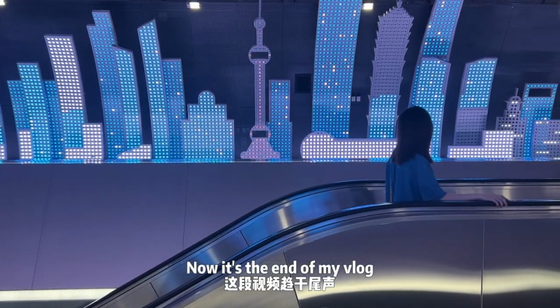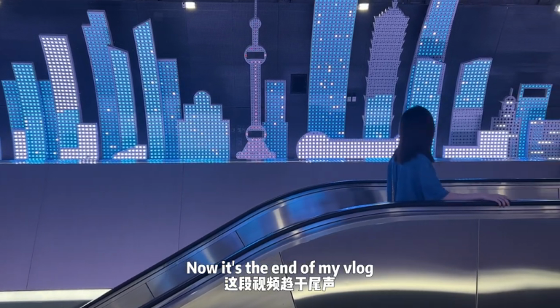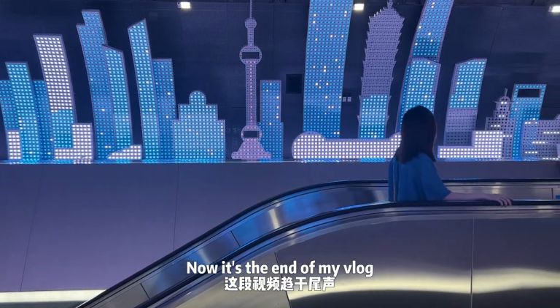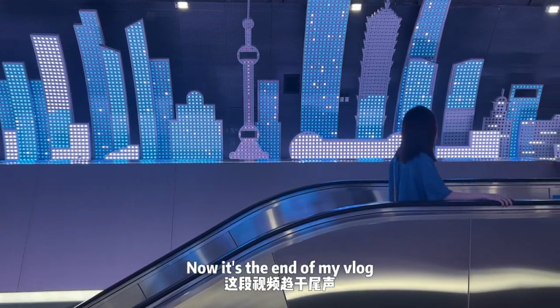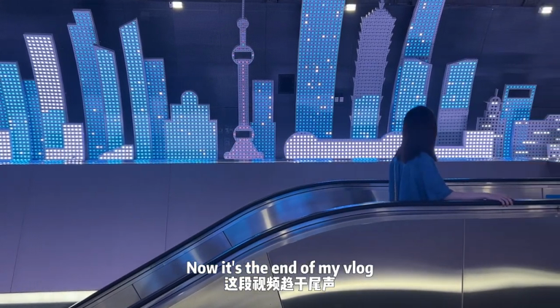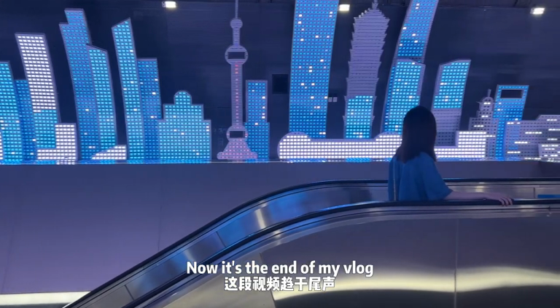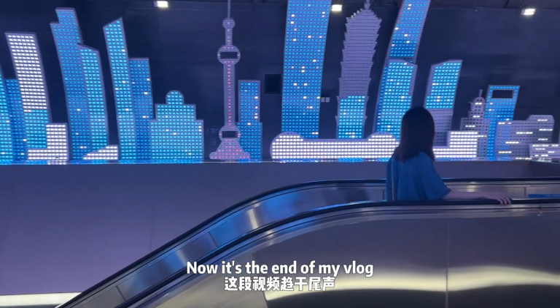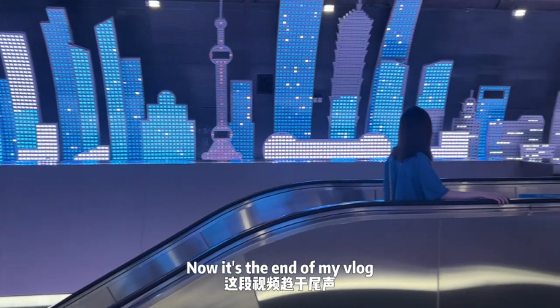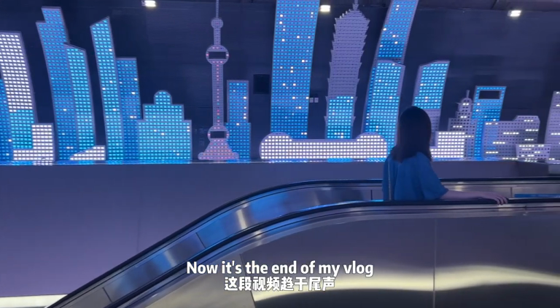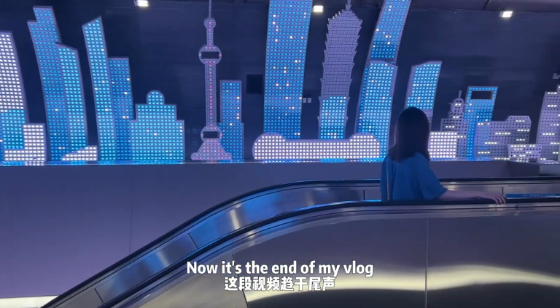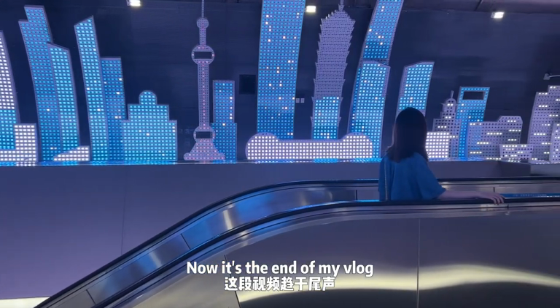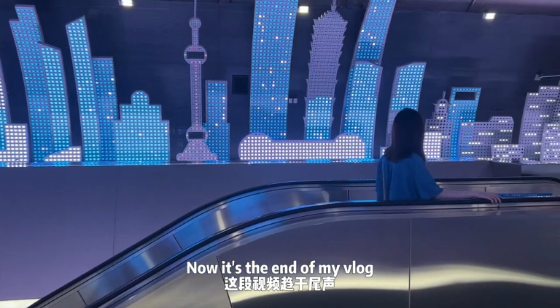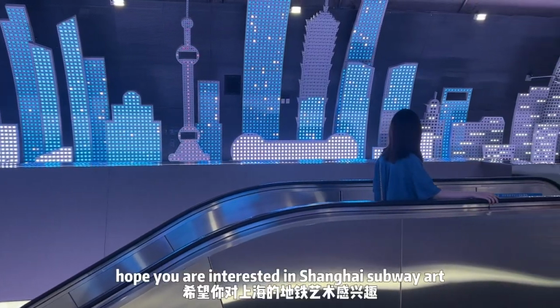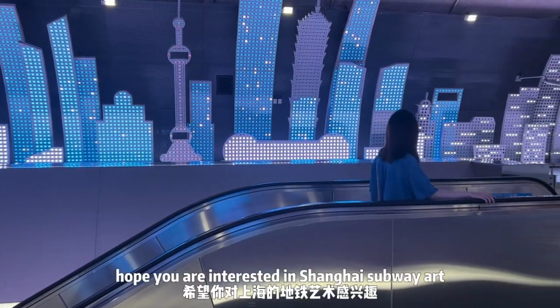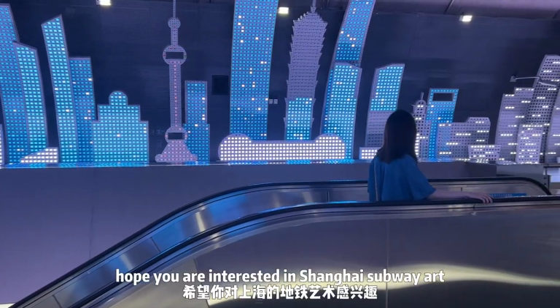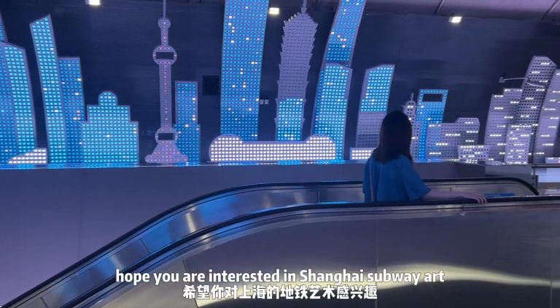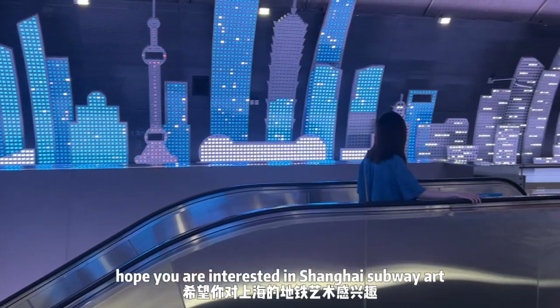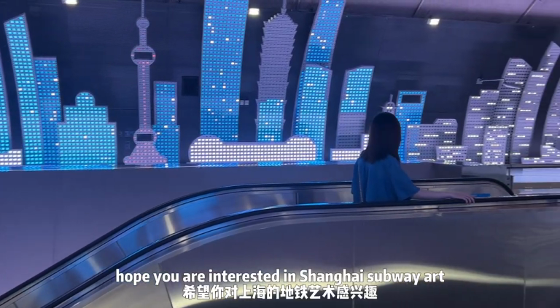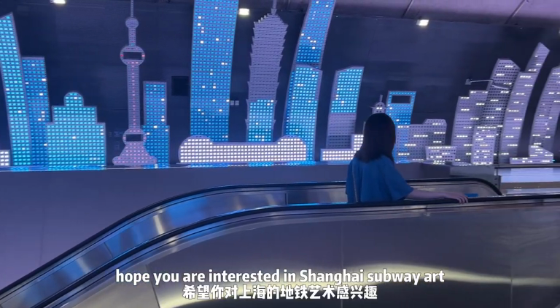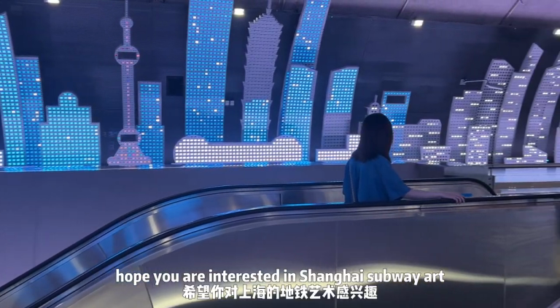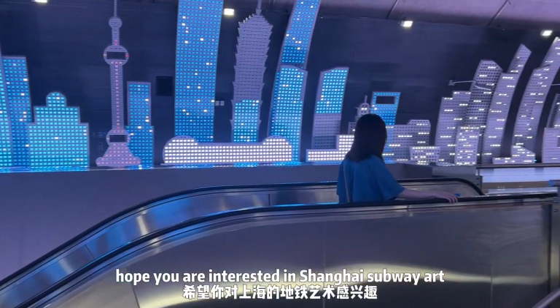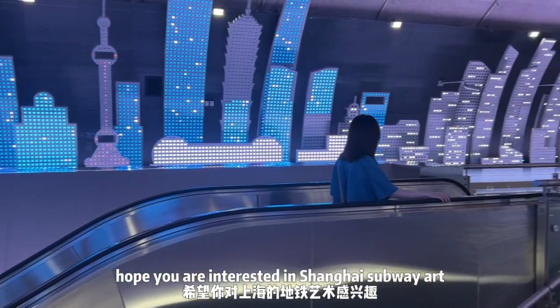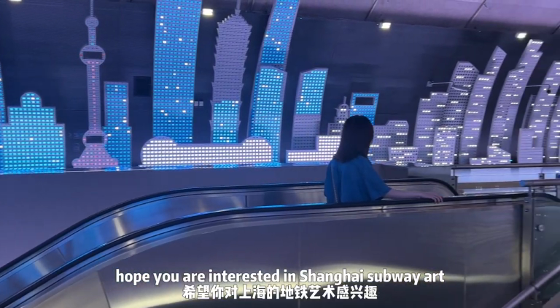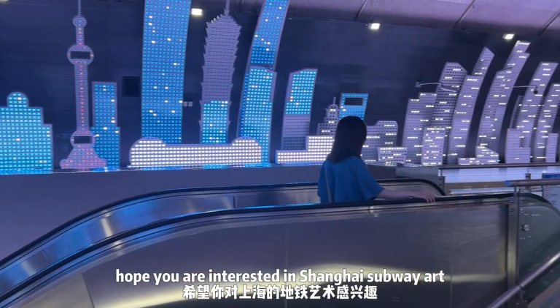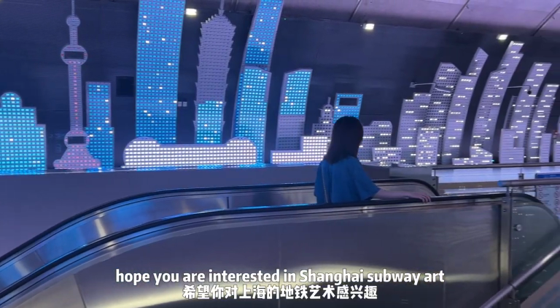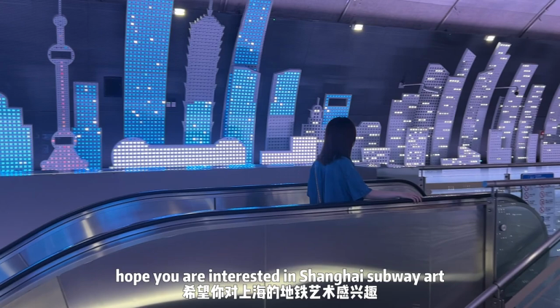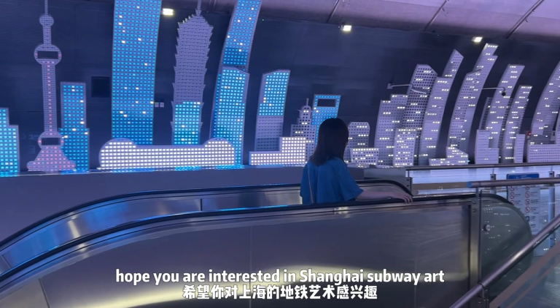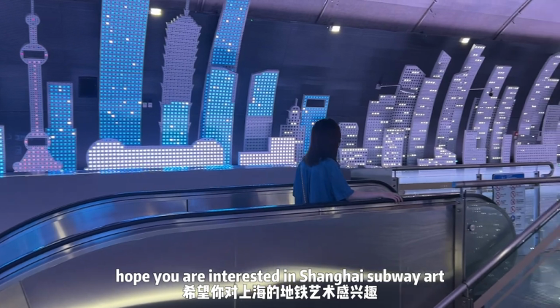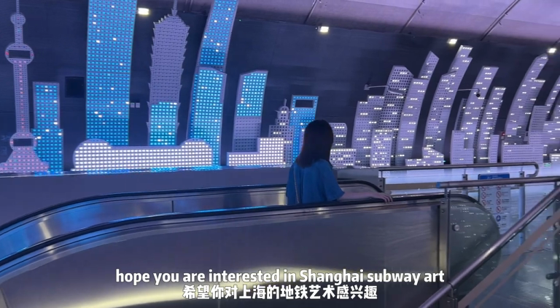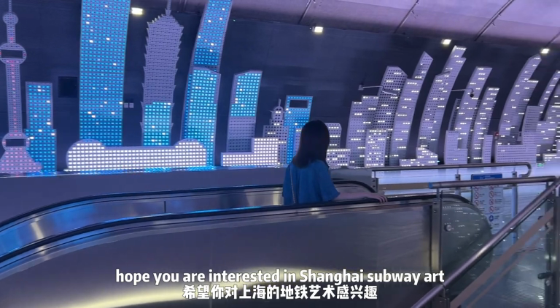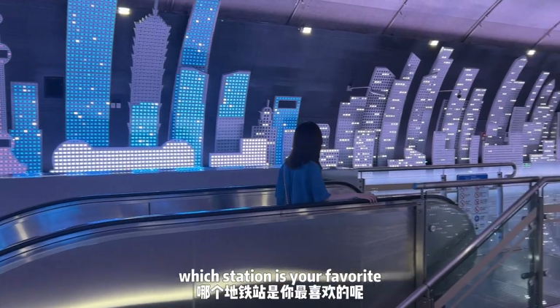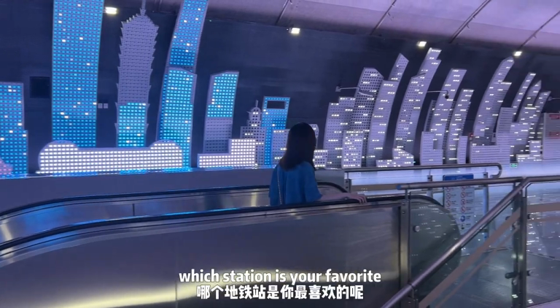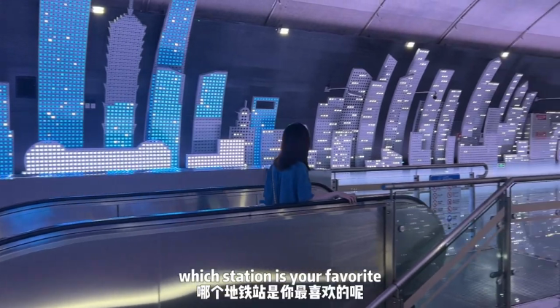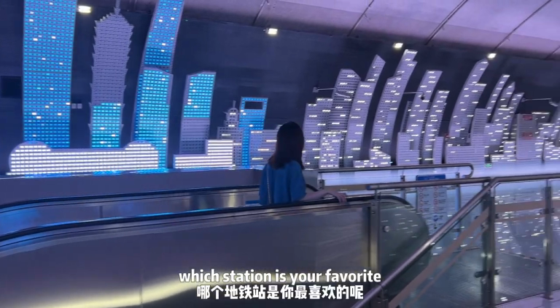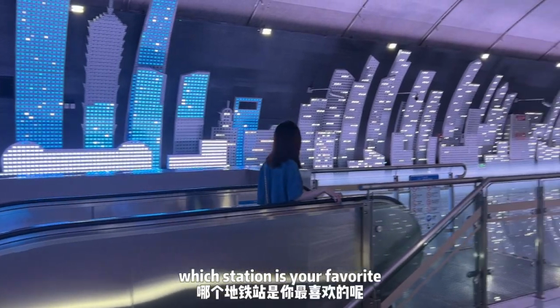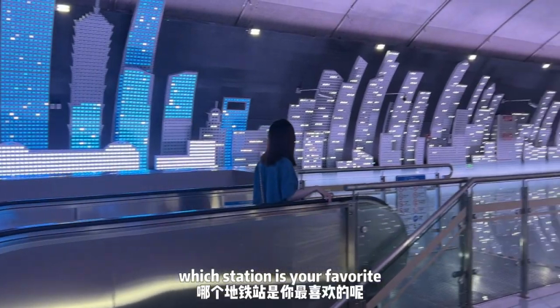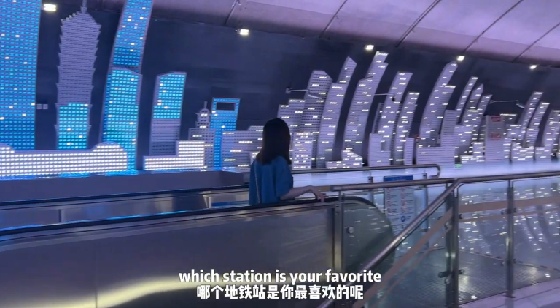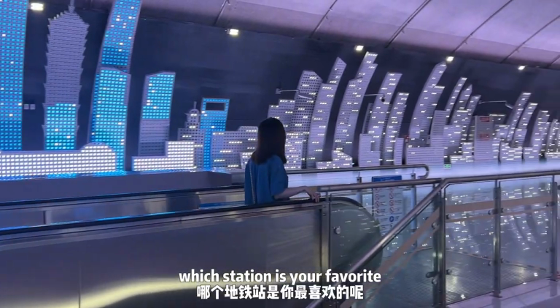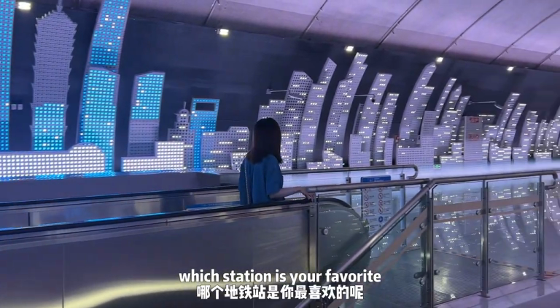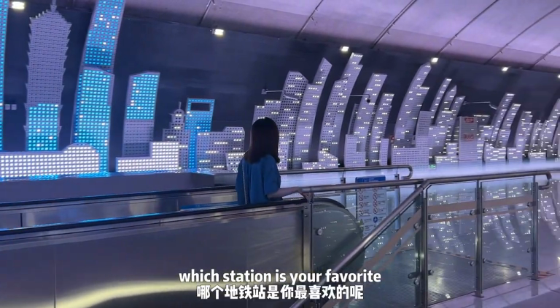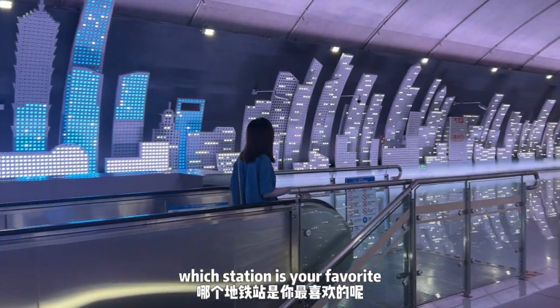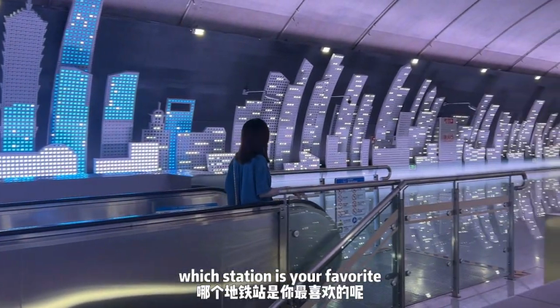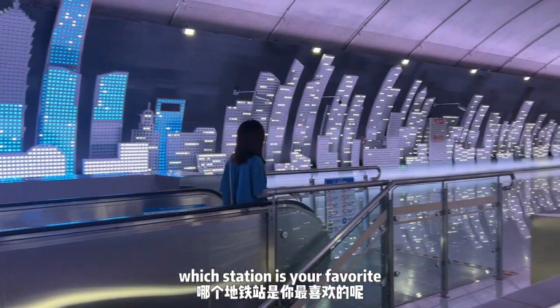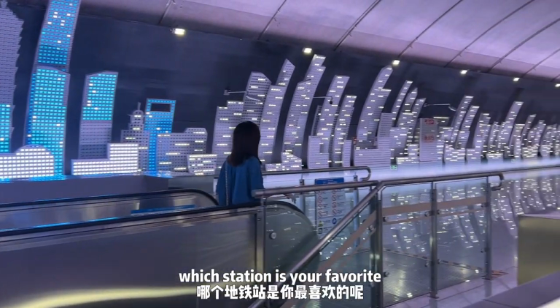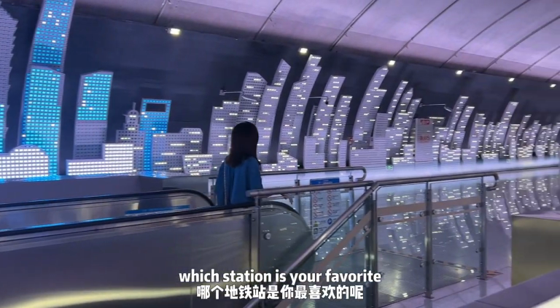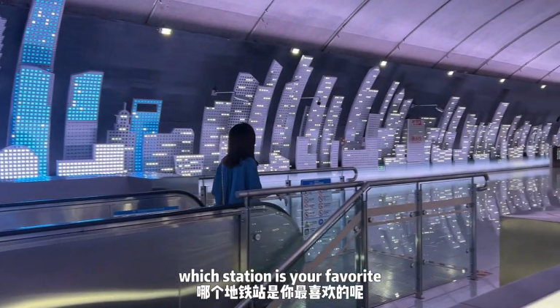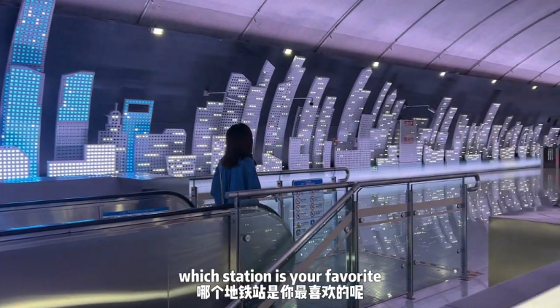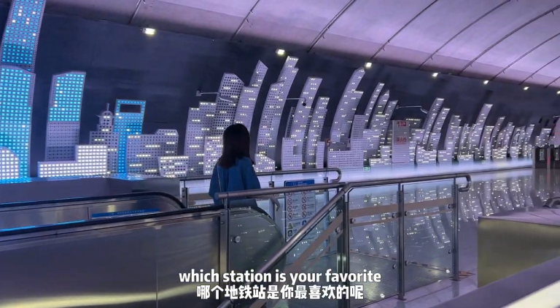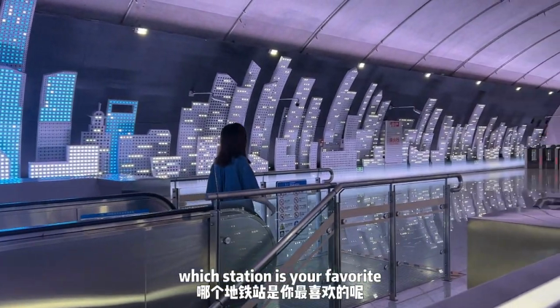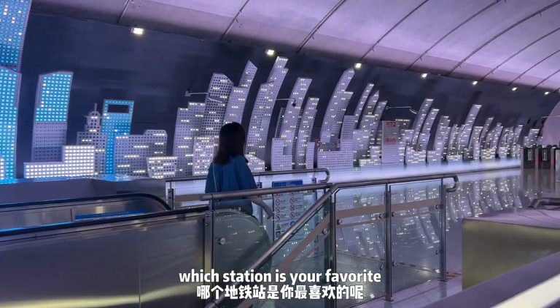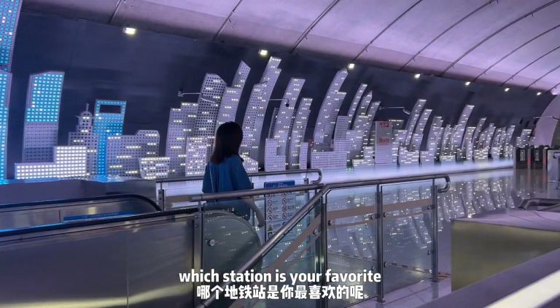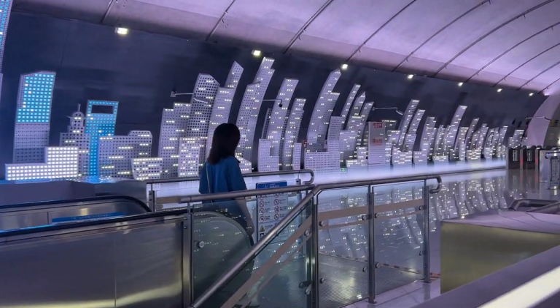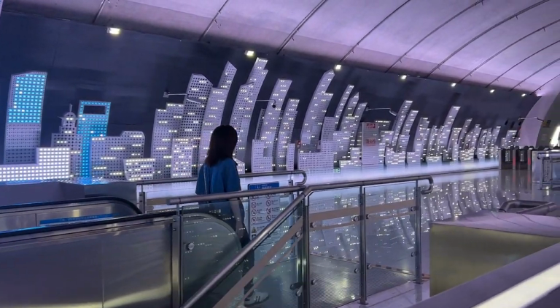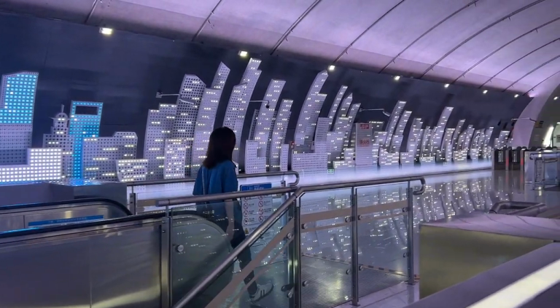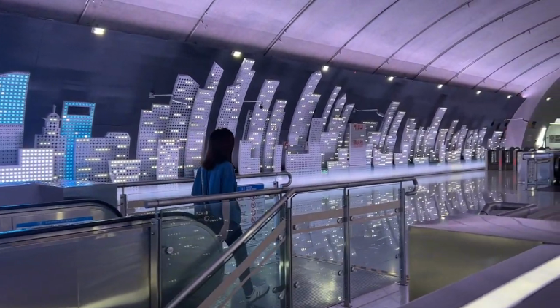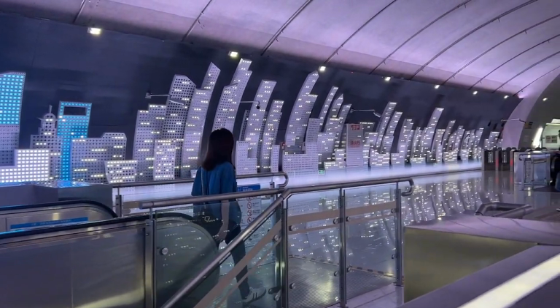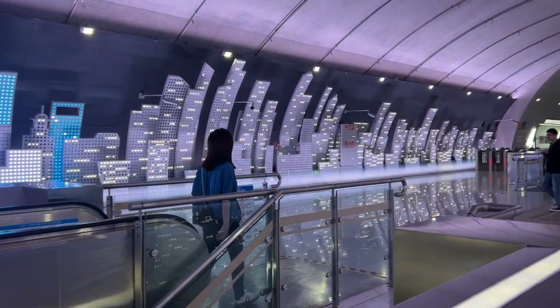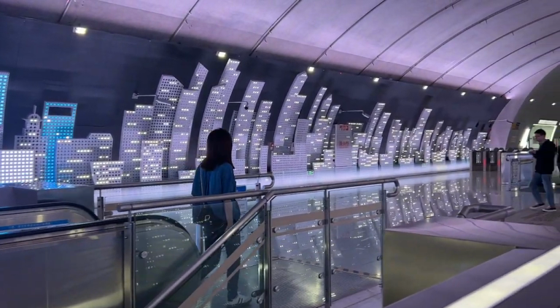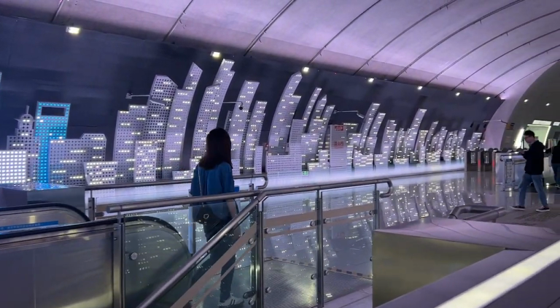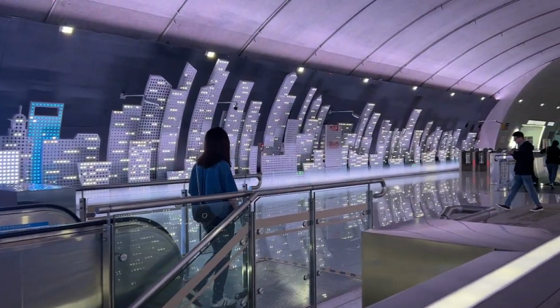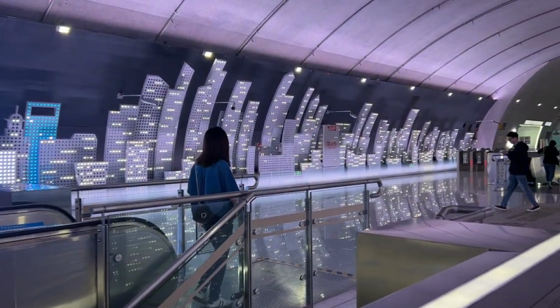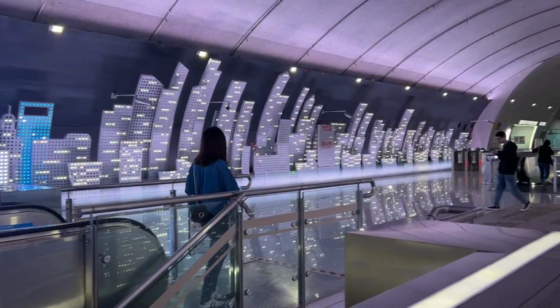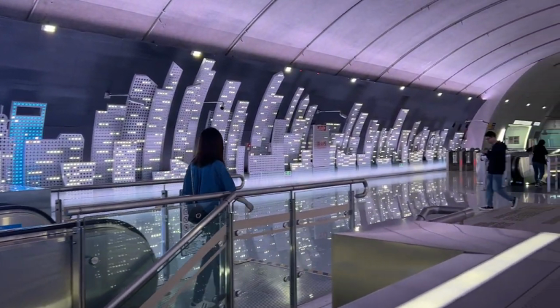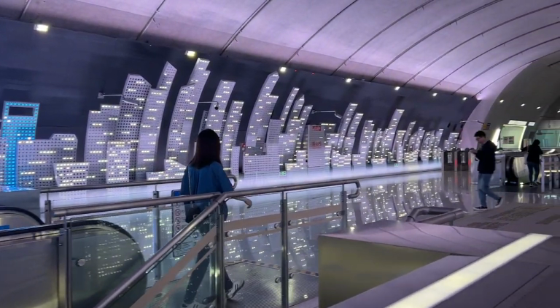Now it's the end of my vlog. Hope you are interested in Shanghai subway art. Which station is your favorite?